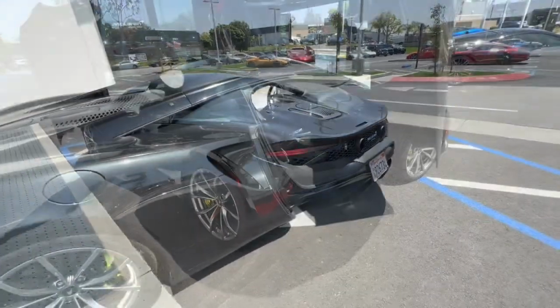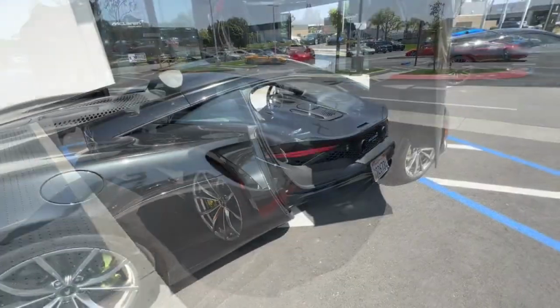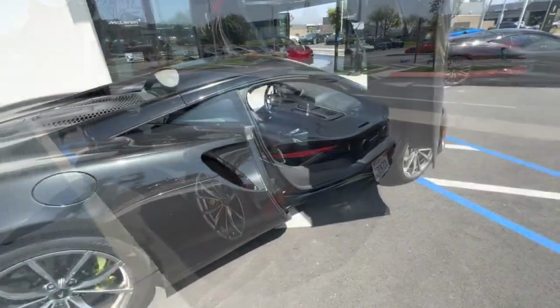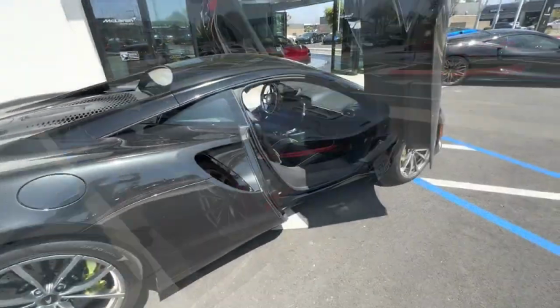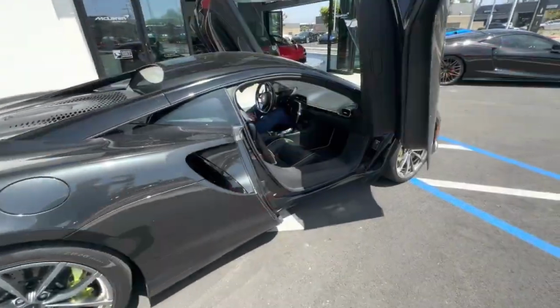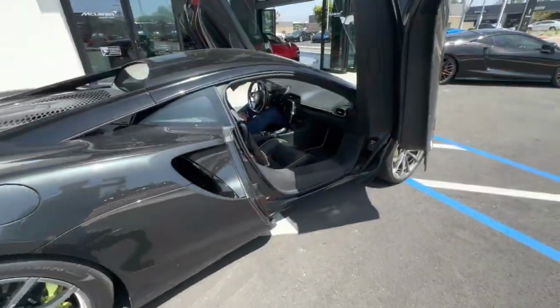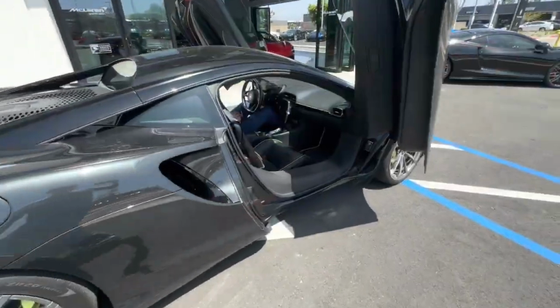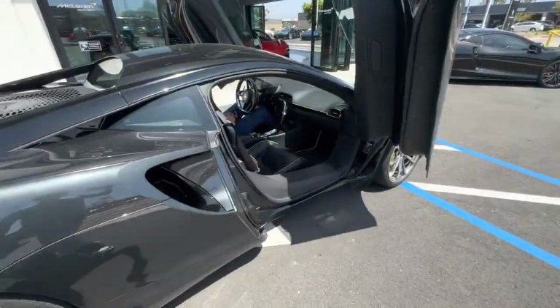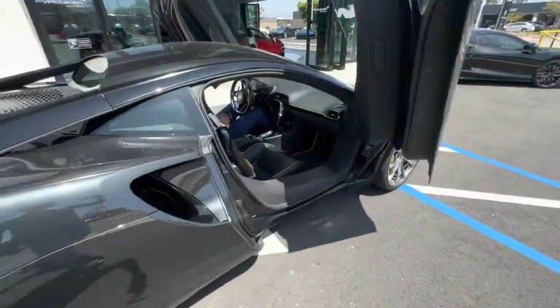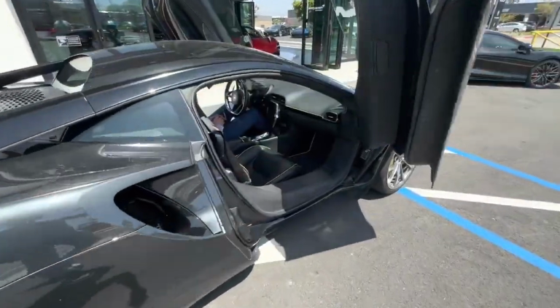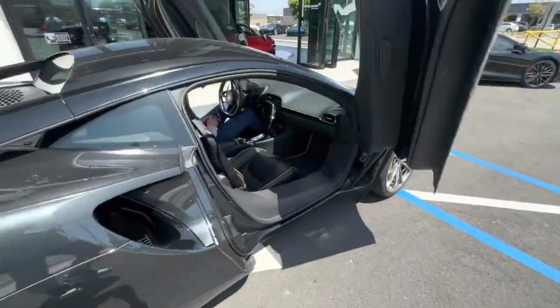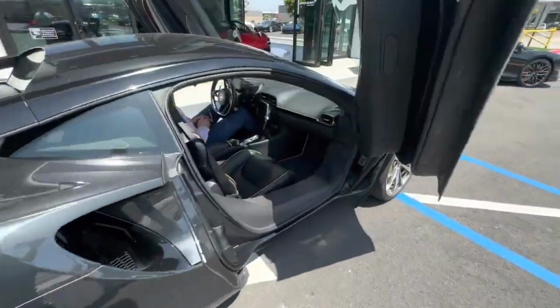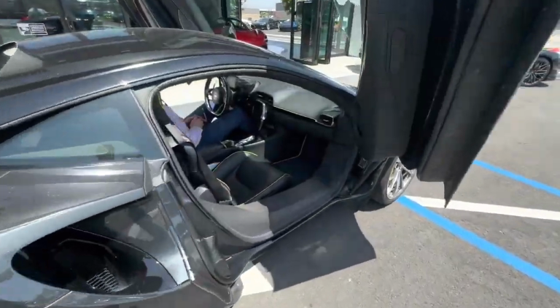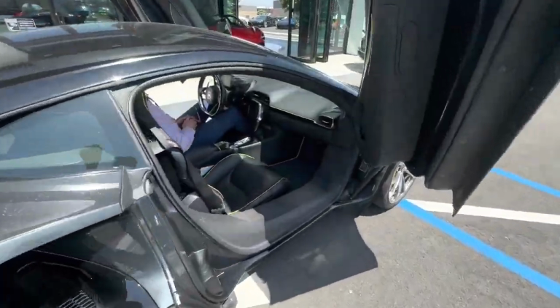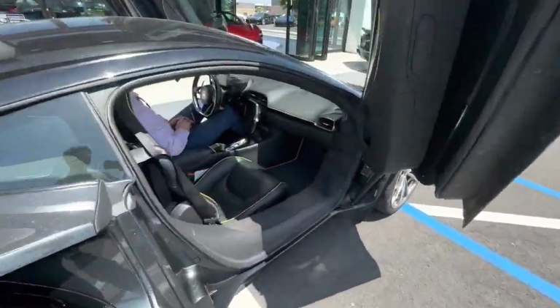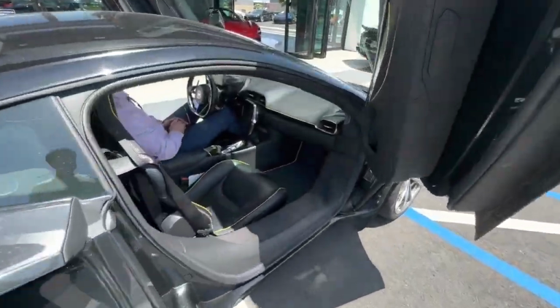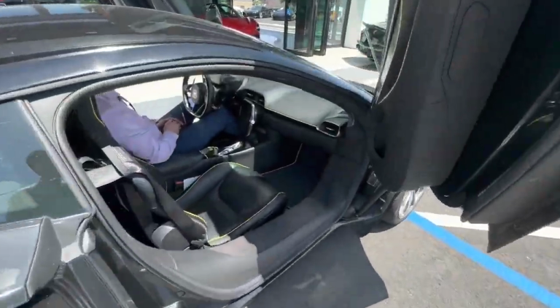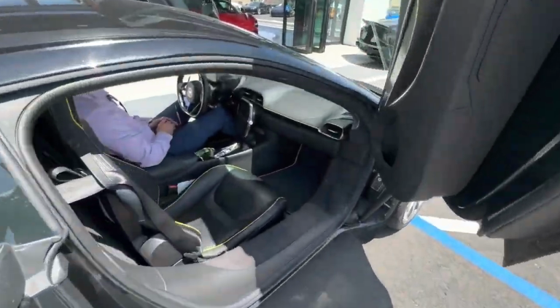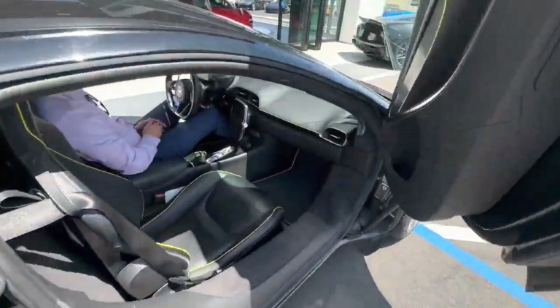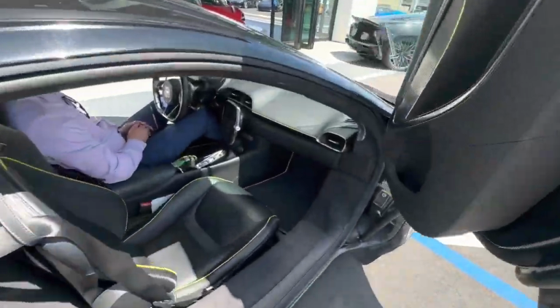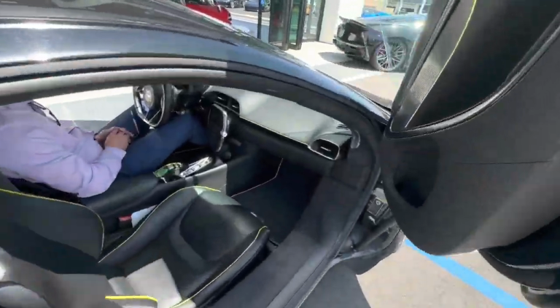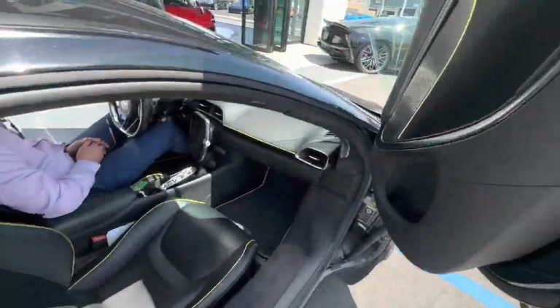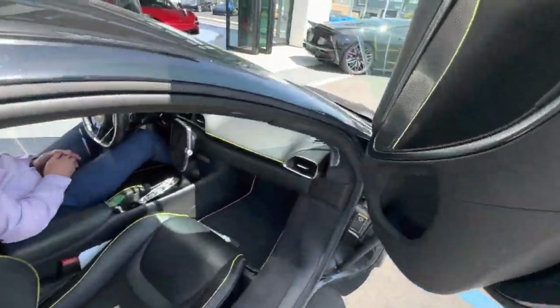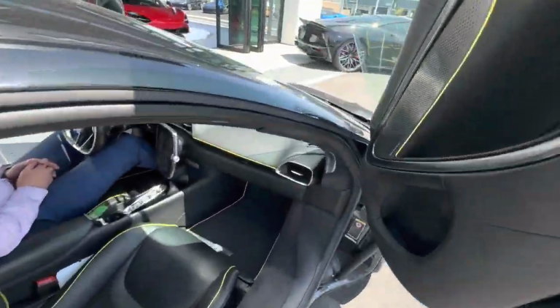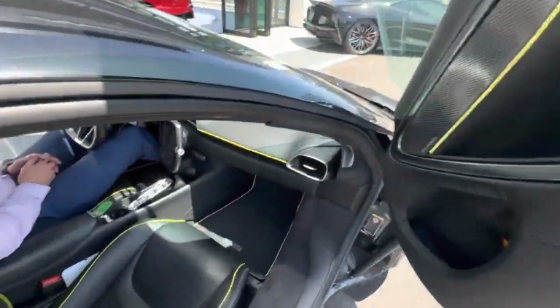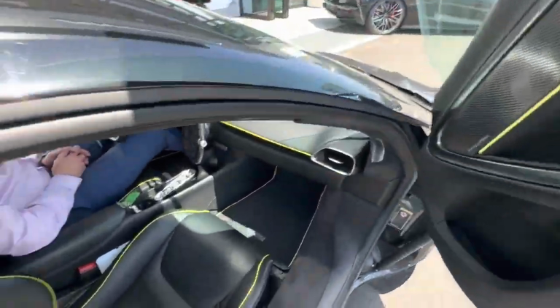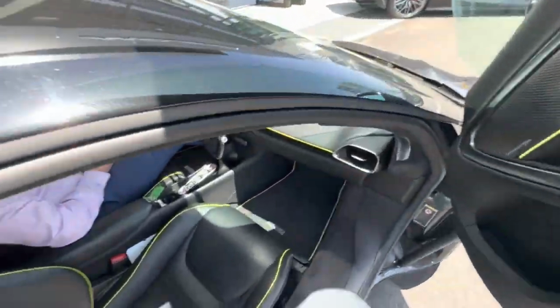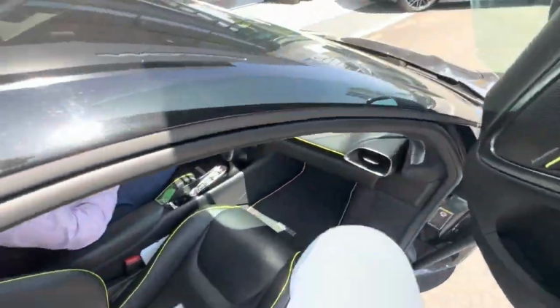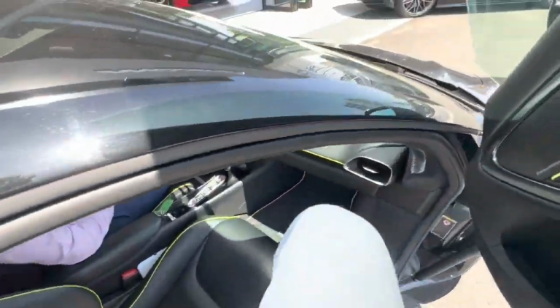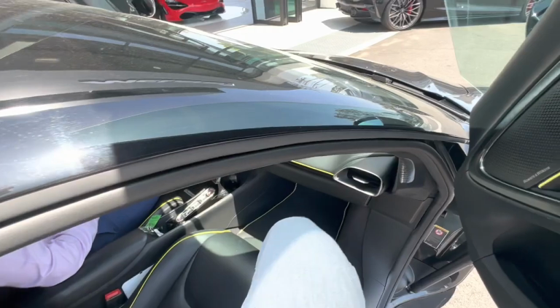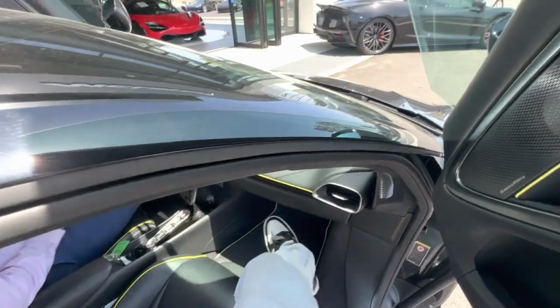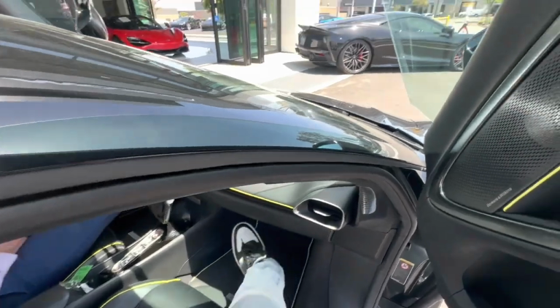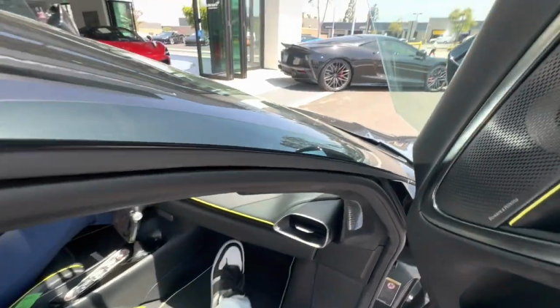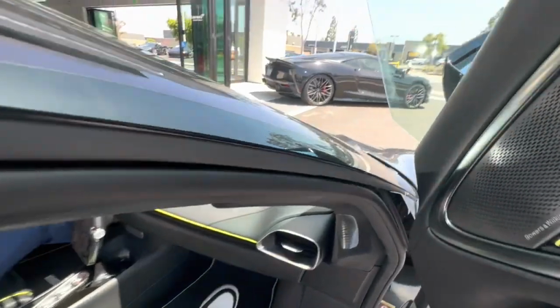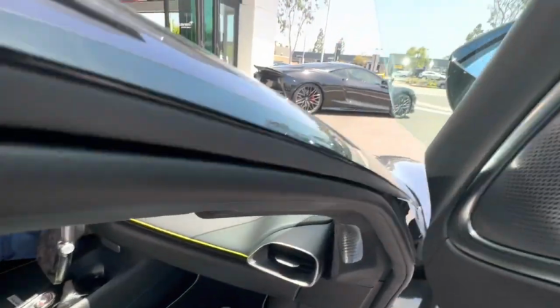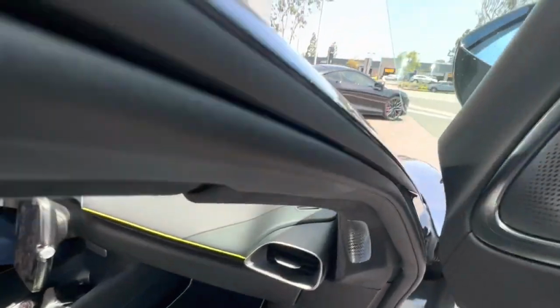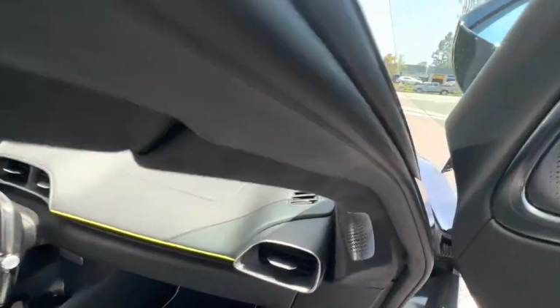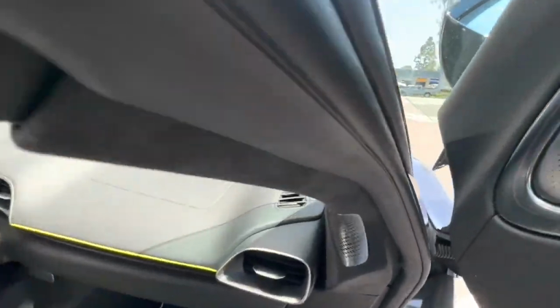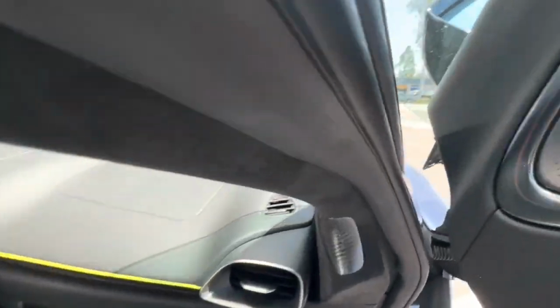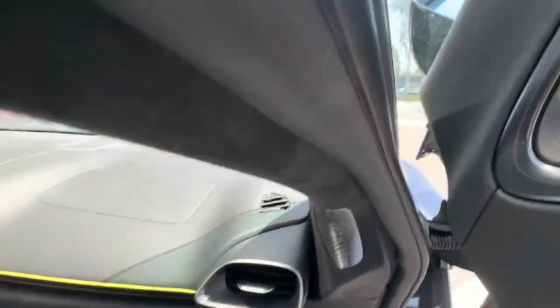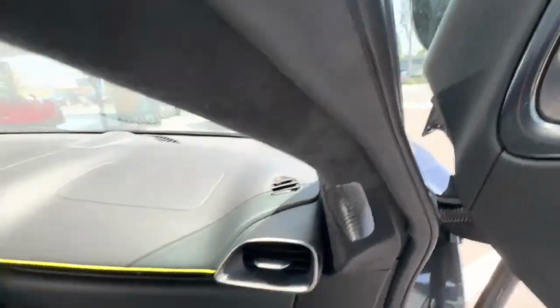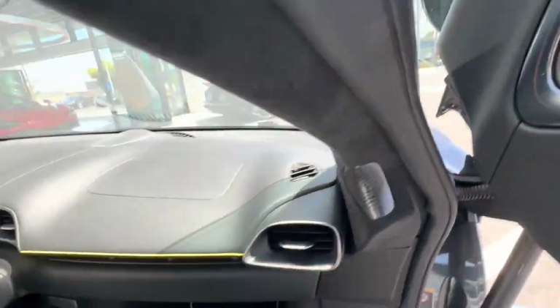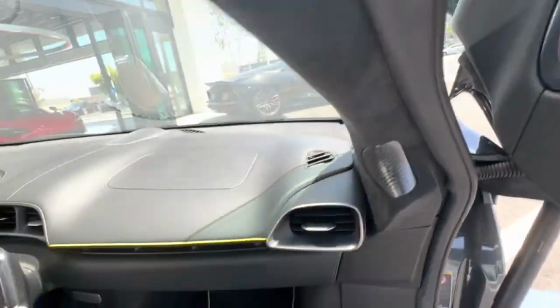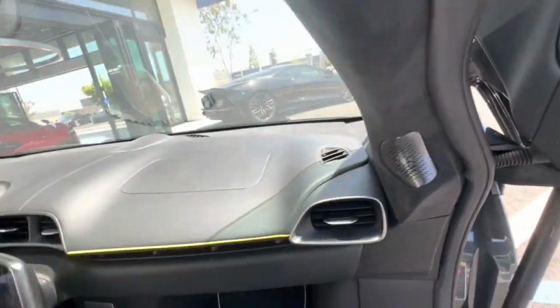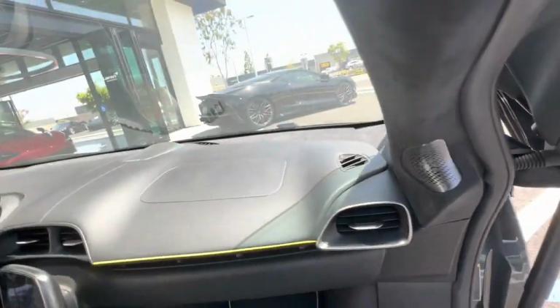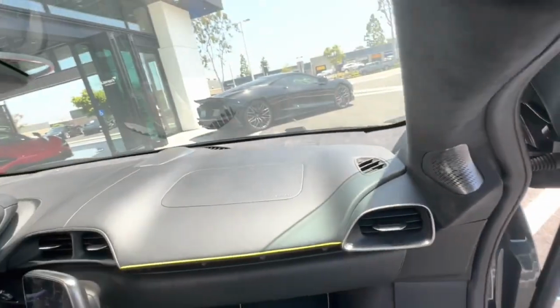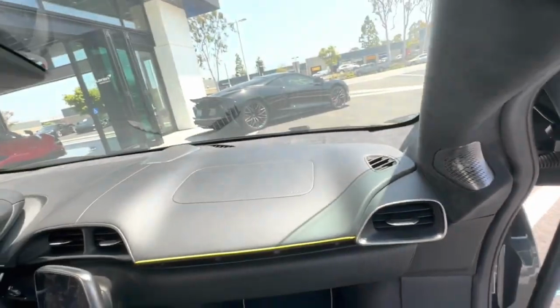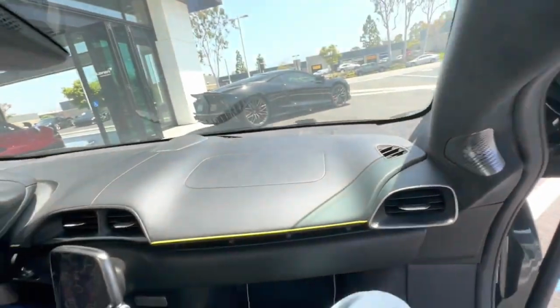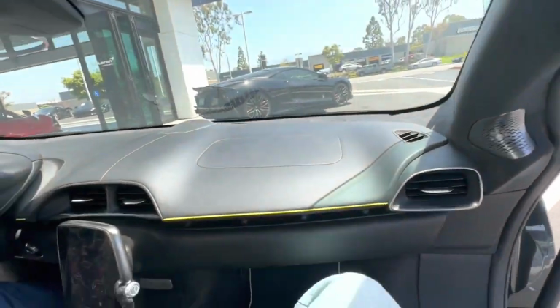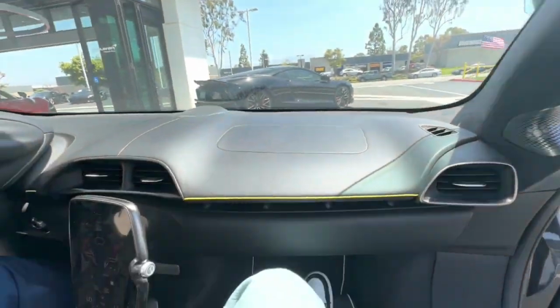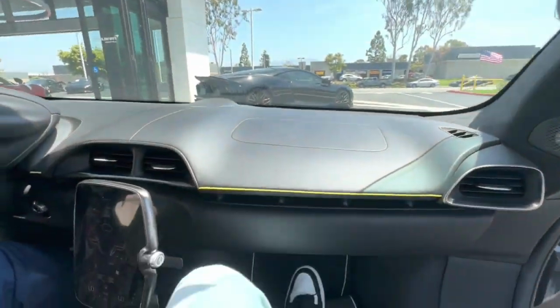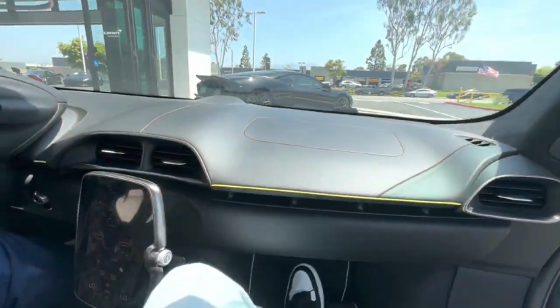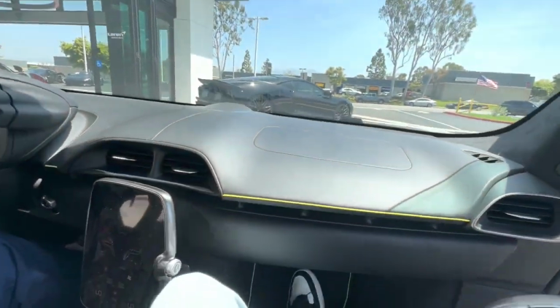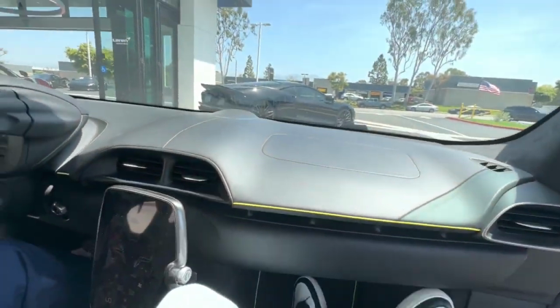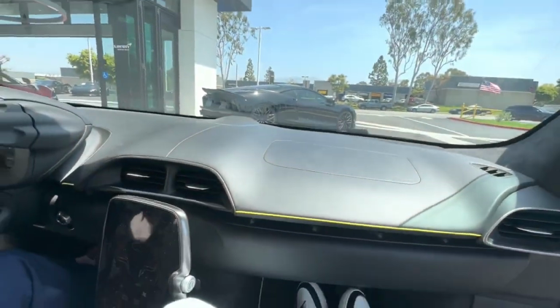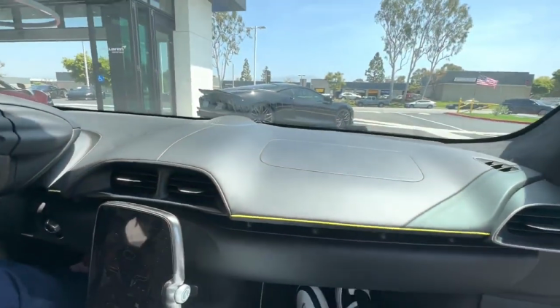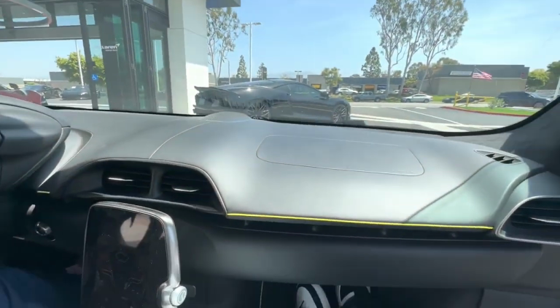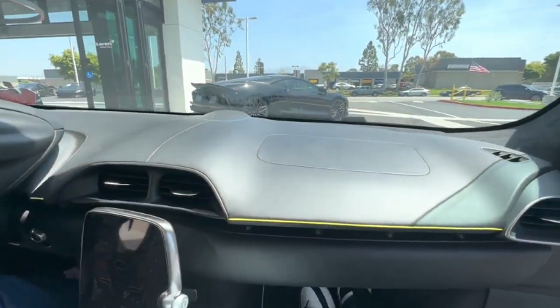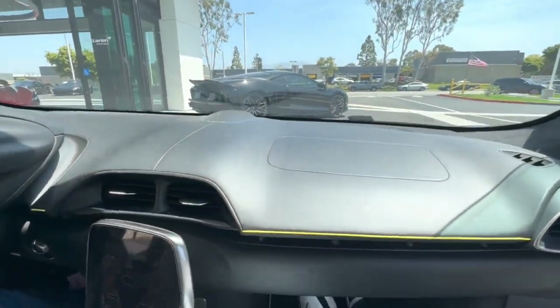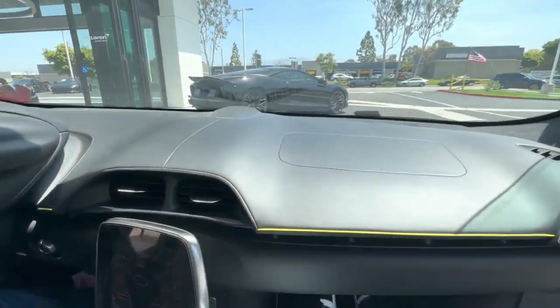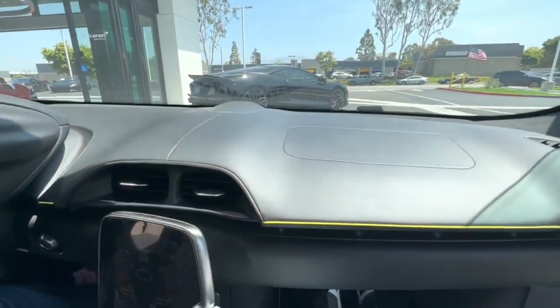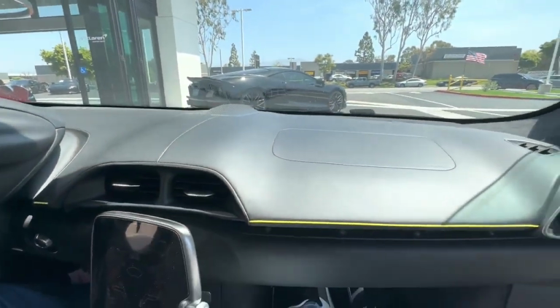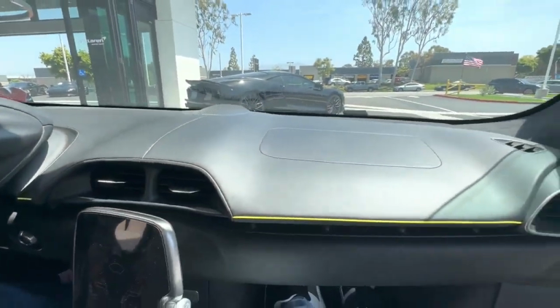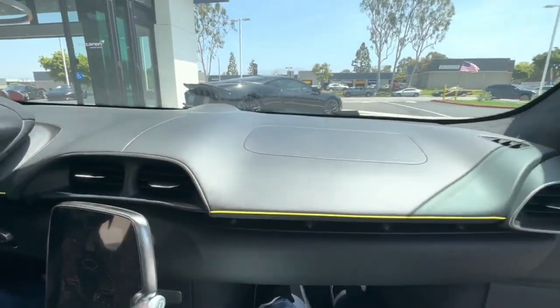So now I'm going to get in the car and see how this car actually feels like. It's on drive mode.